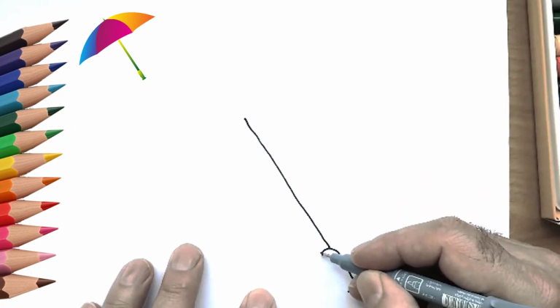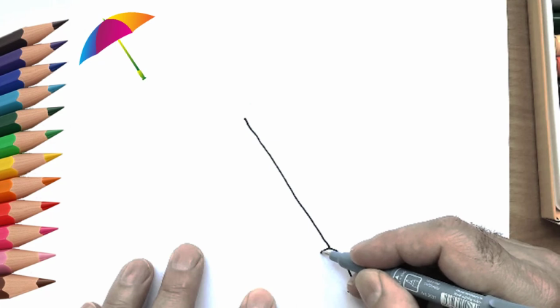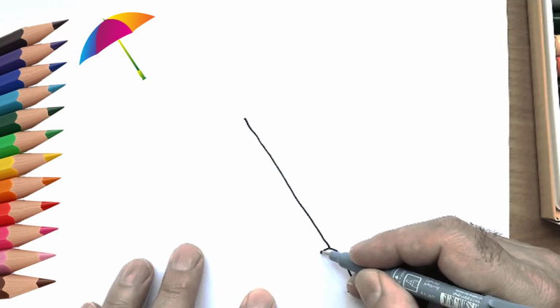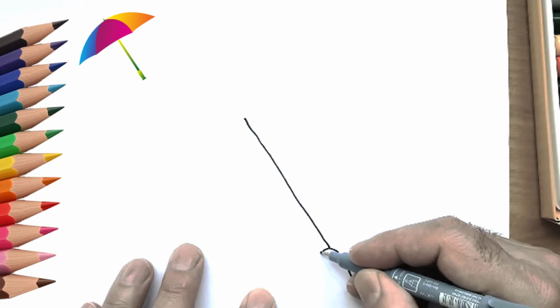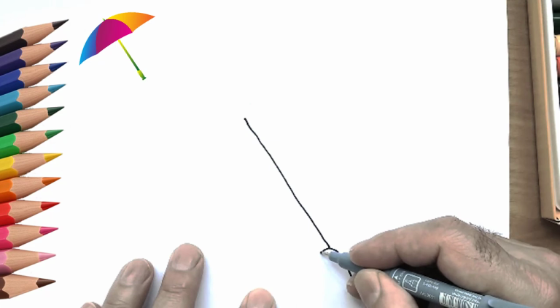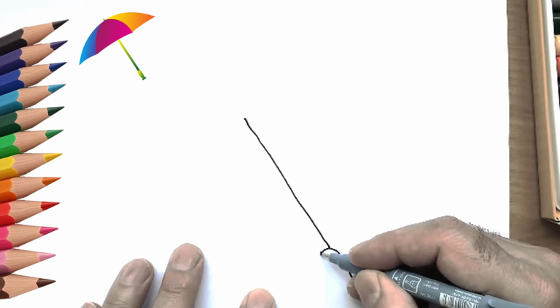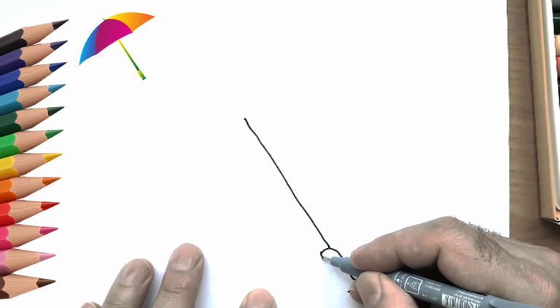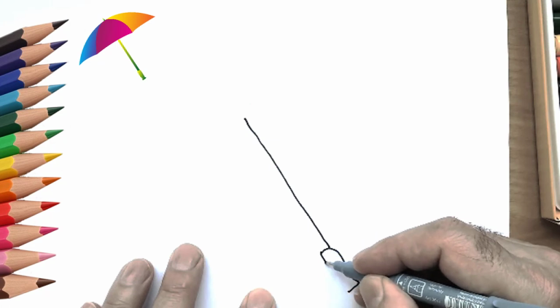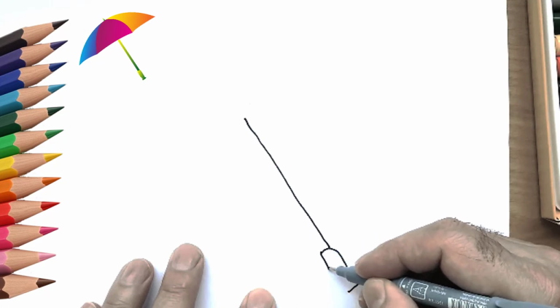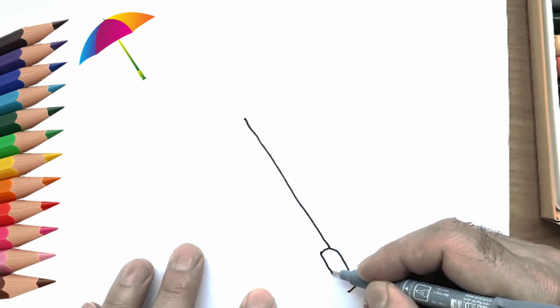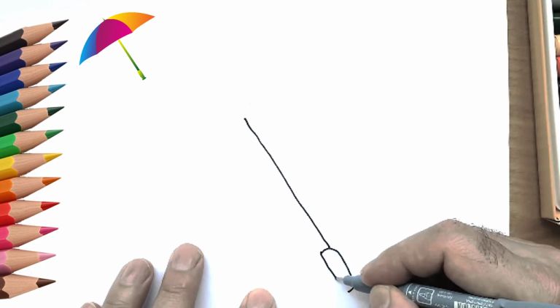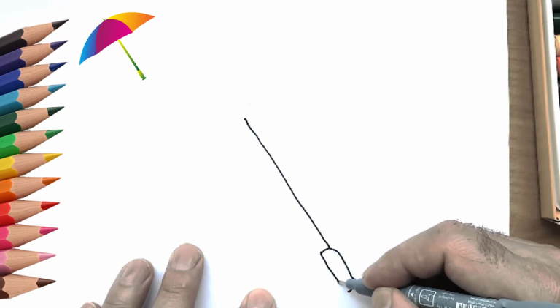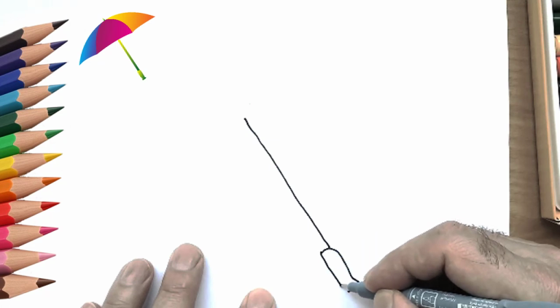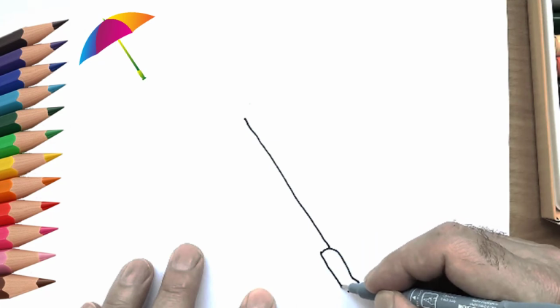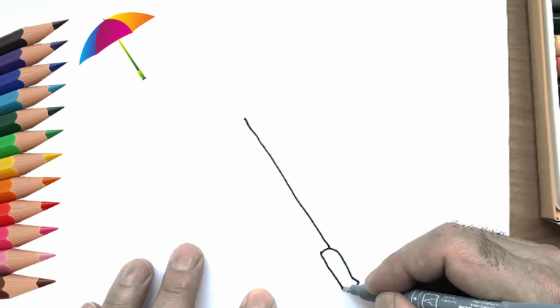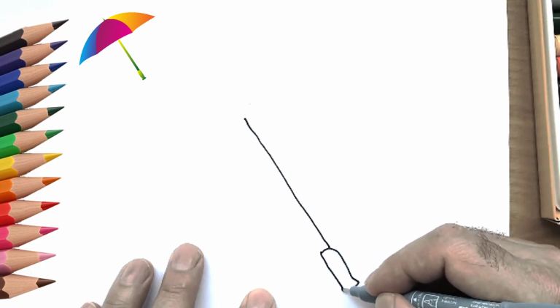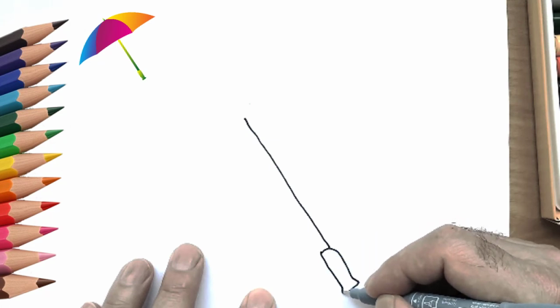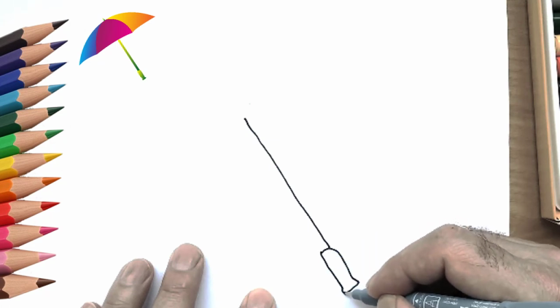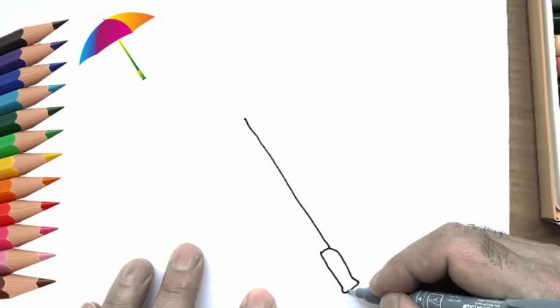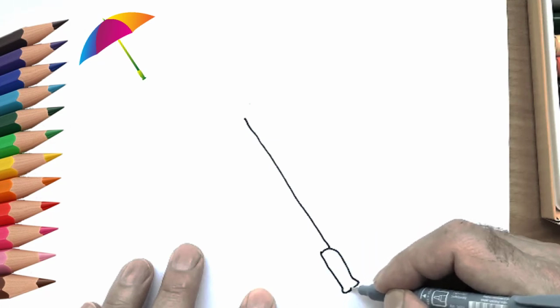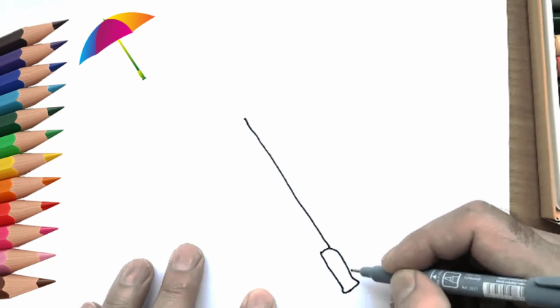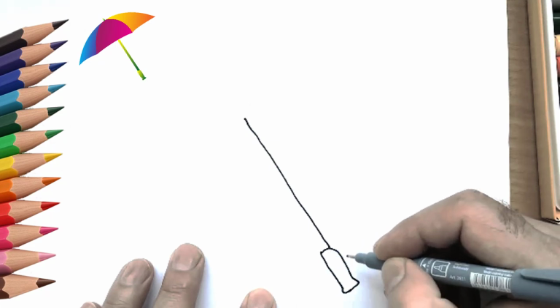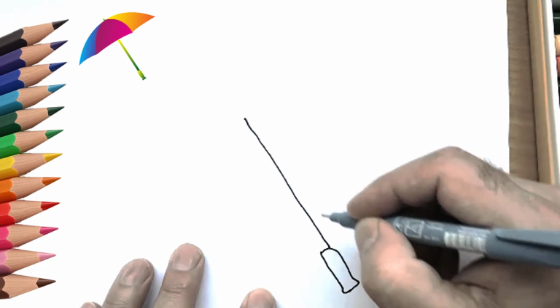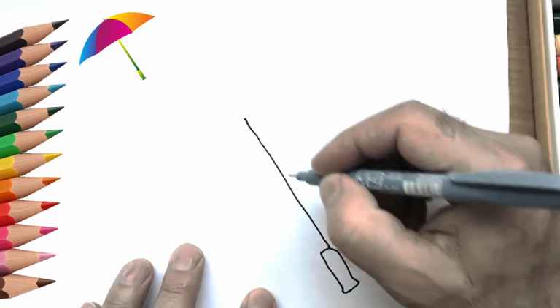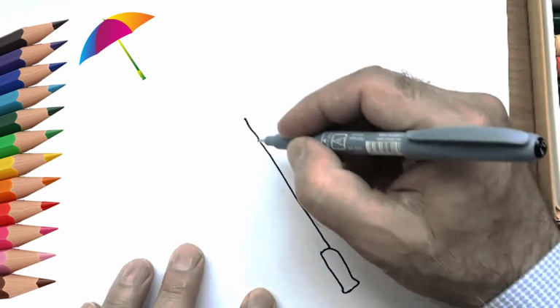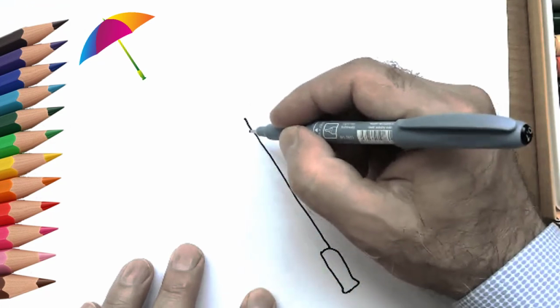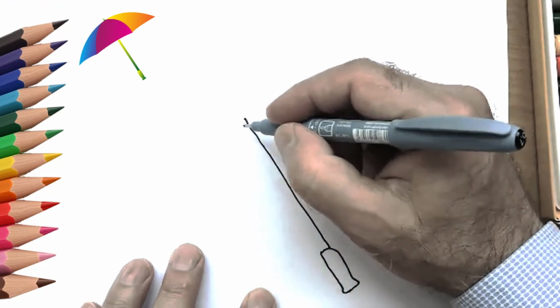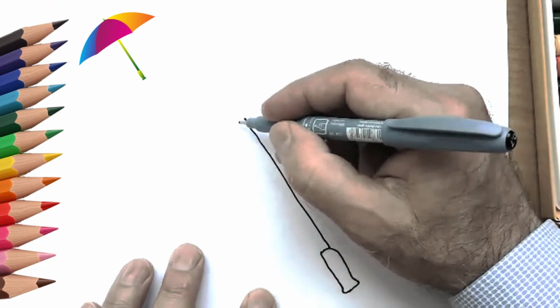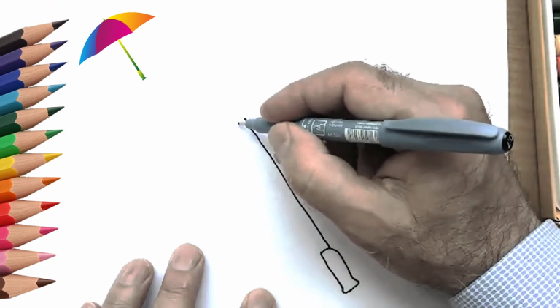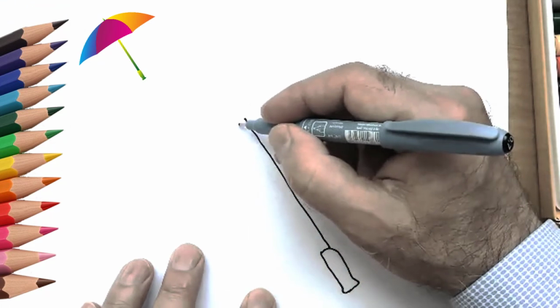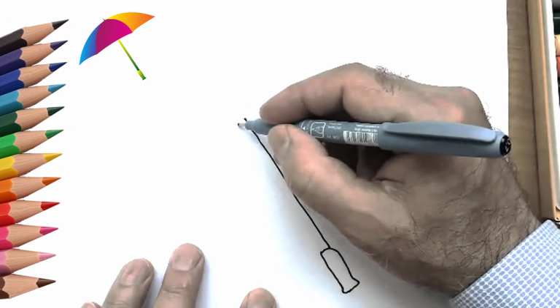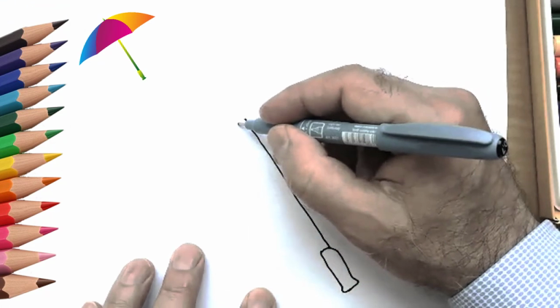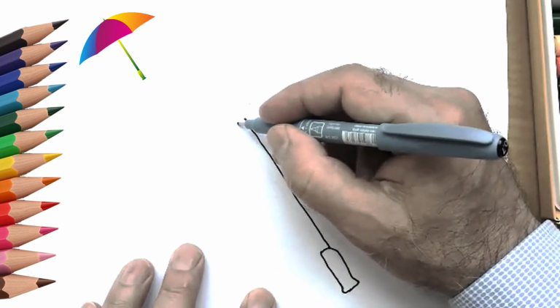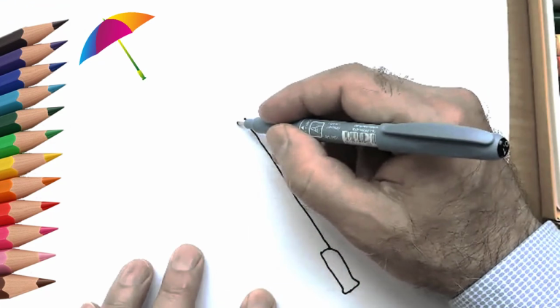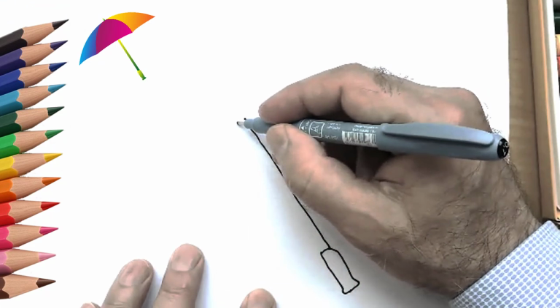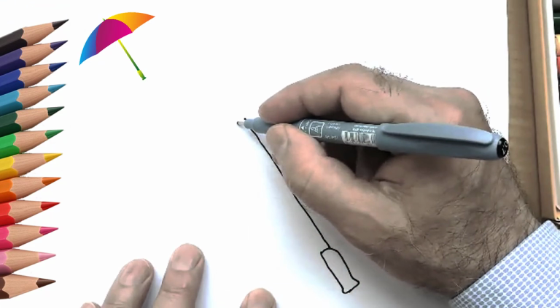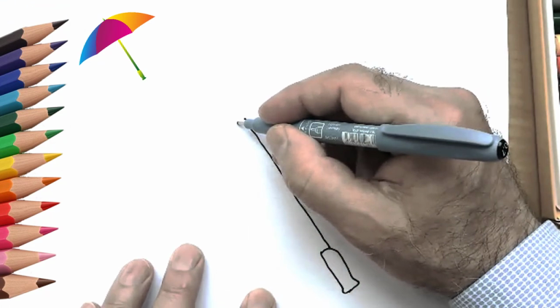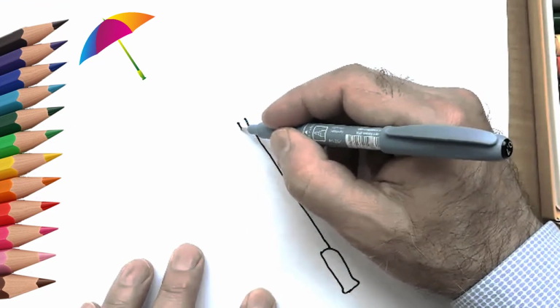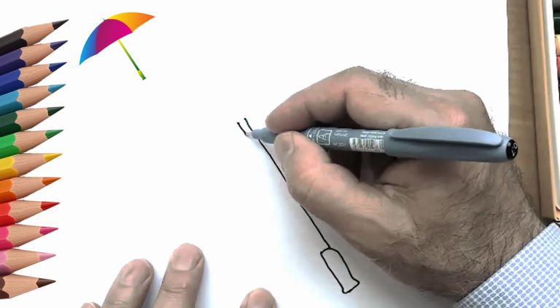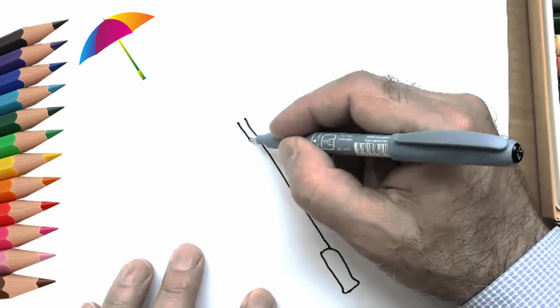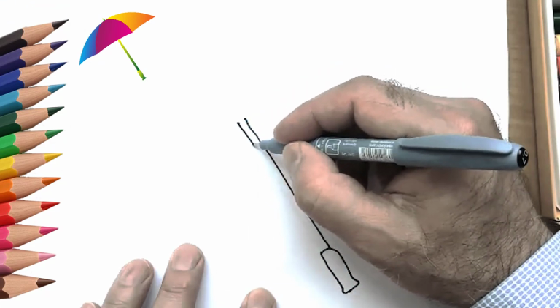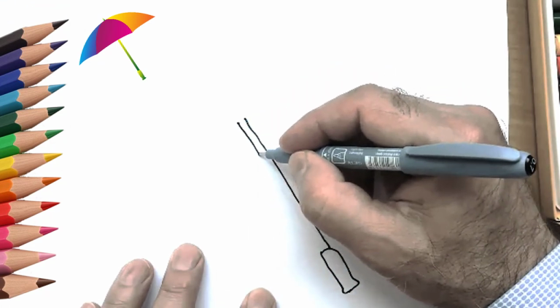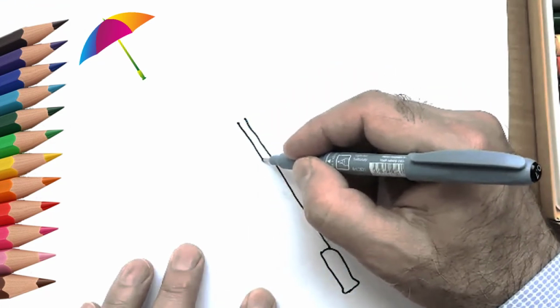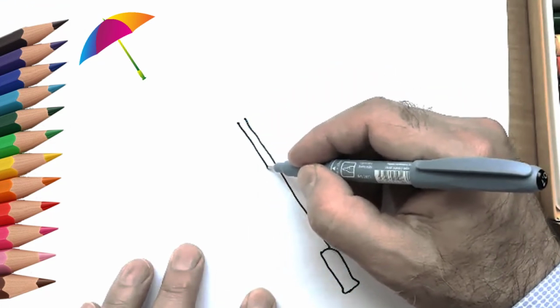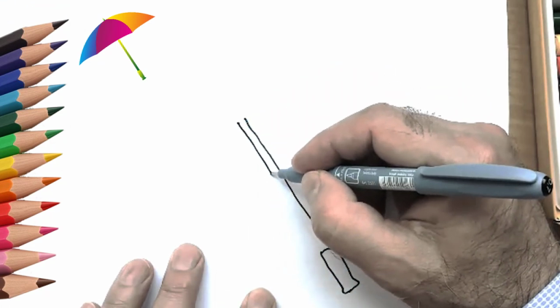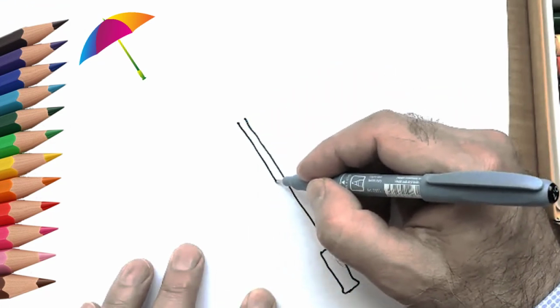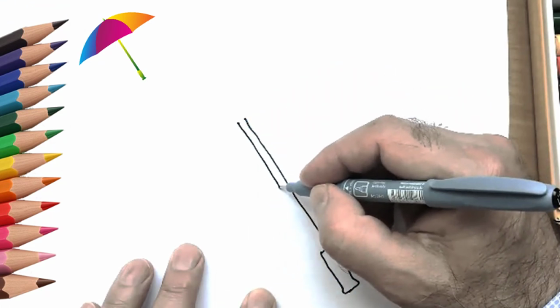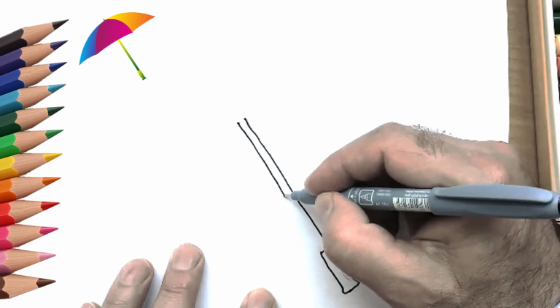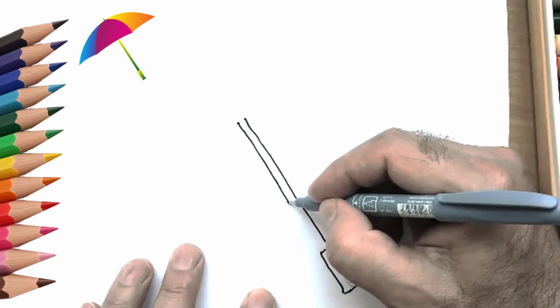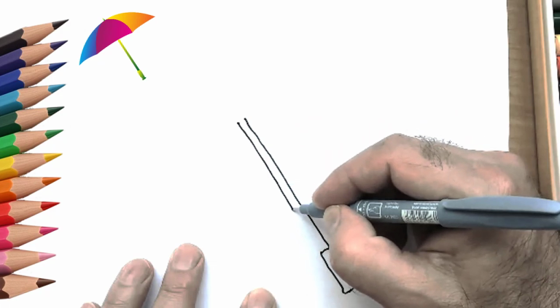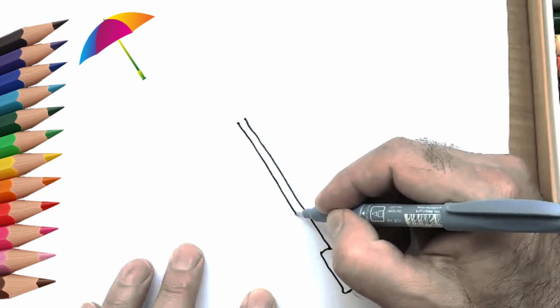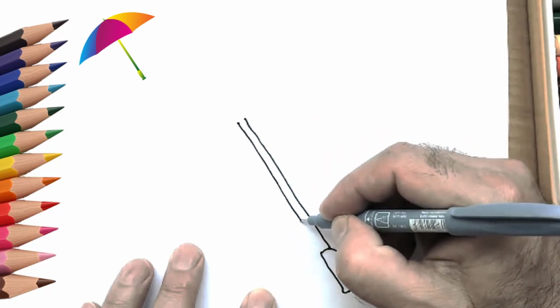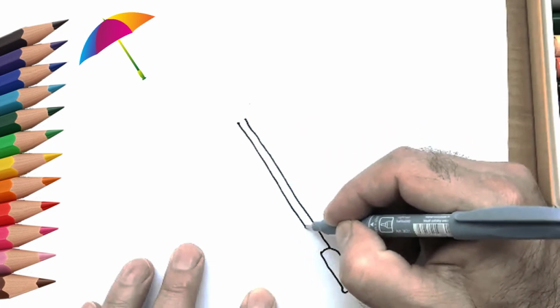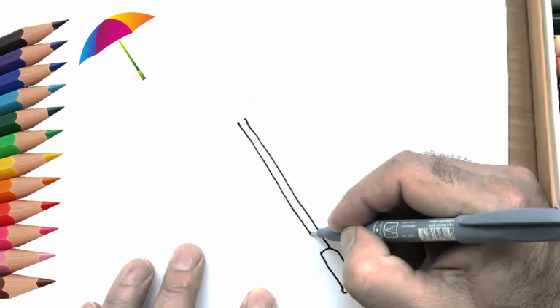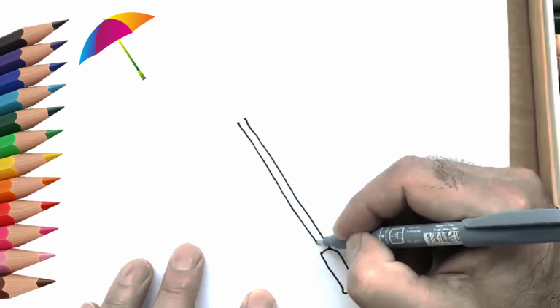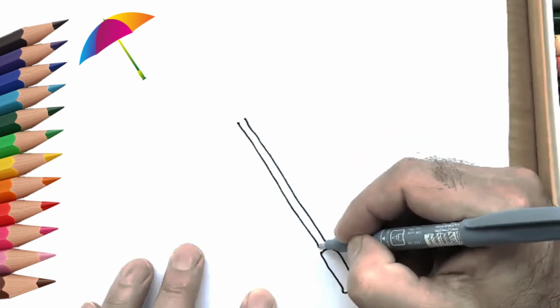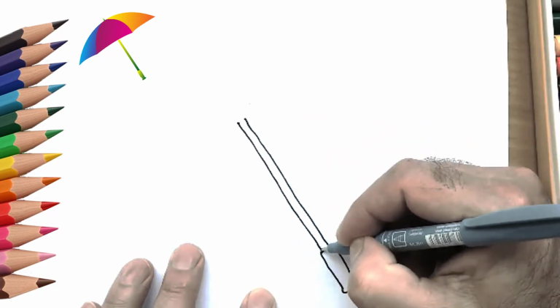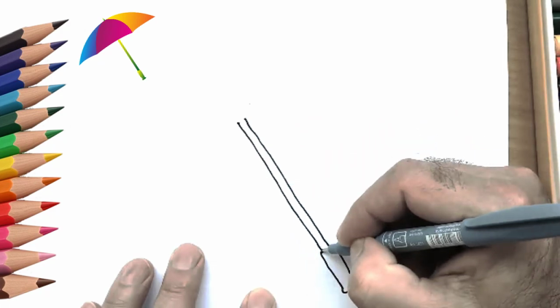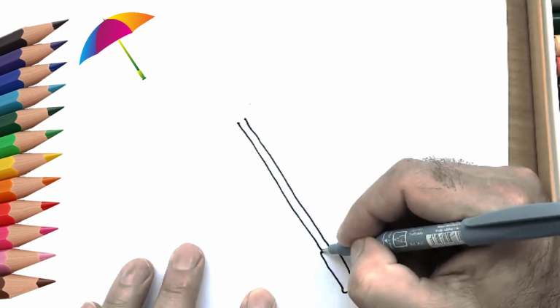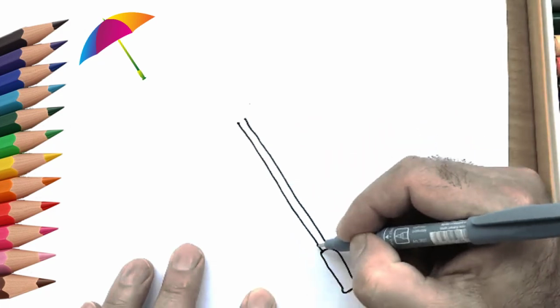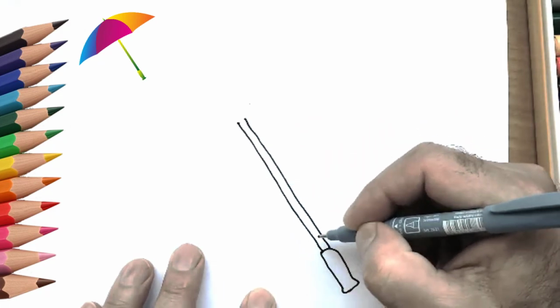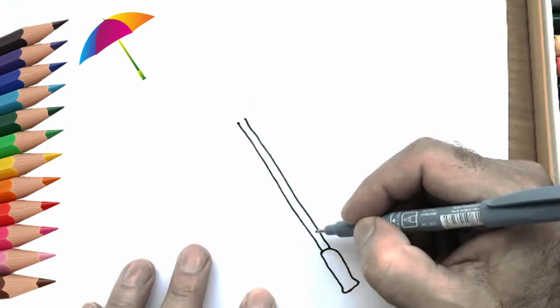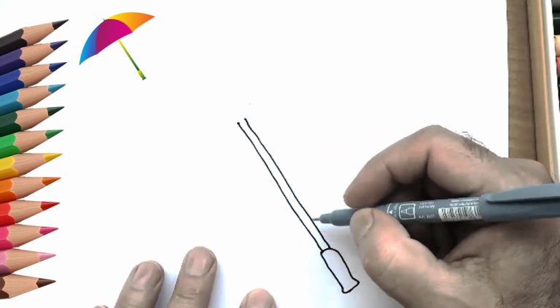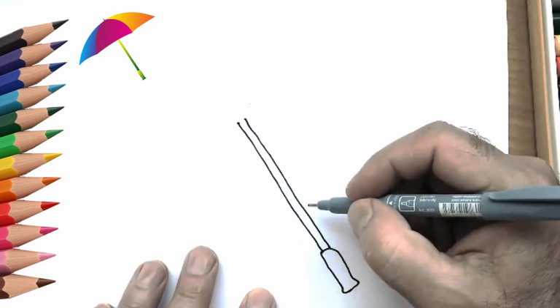First, draw a cane — a stick on which the umbrella is held. The stick allows us to hold an umbrella in our hands.